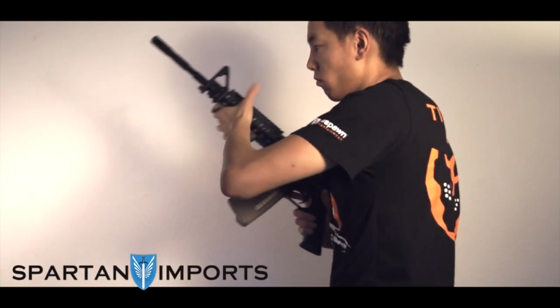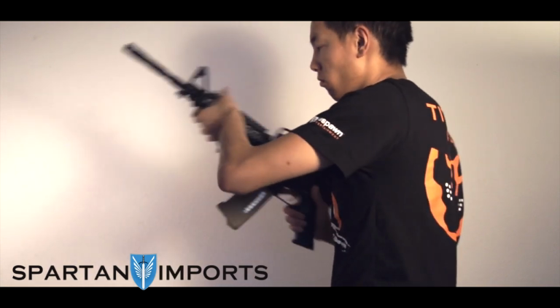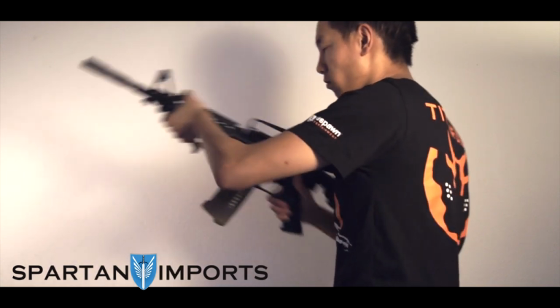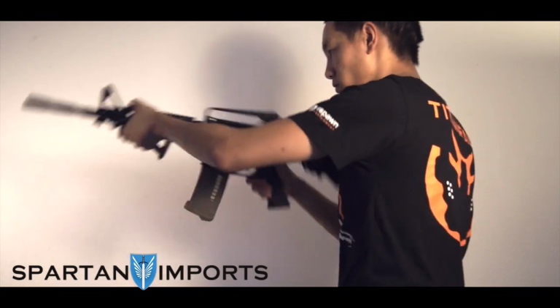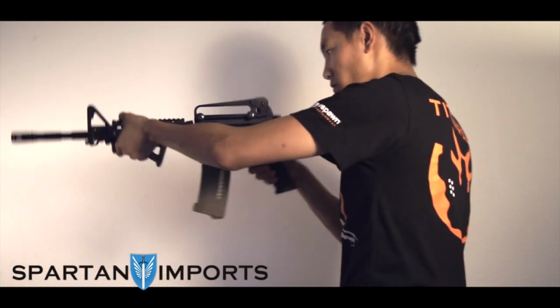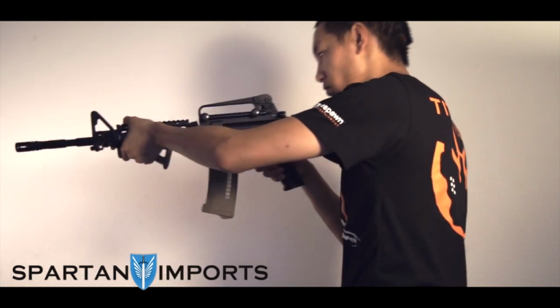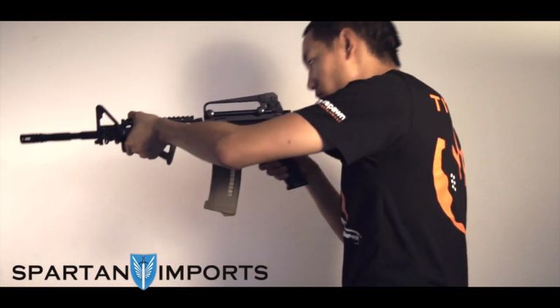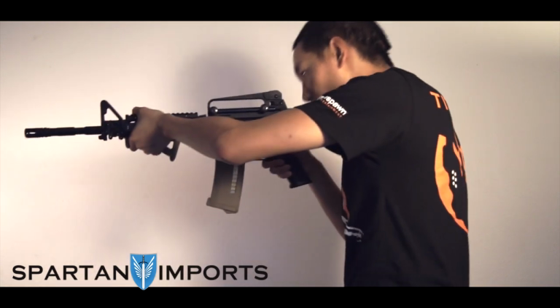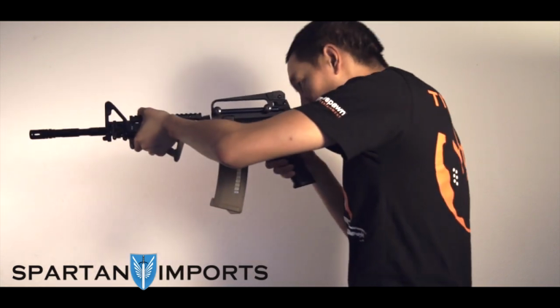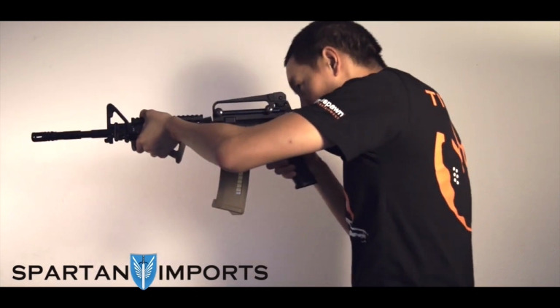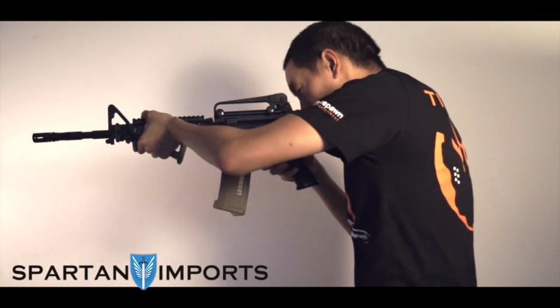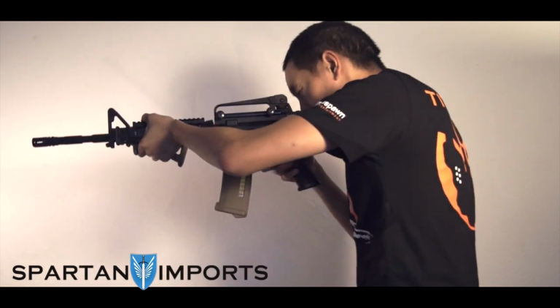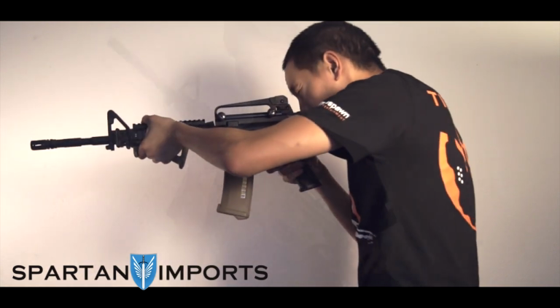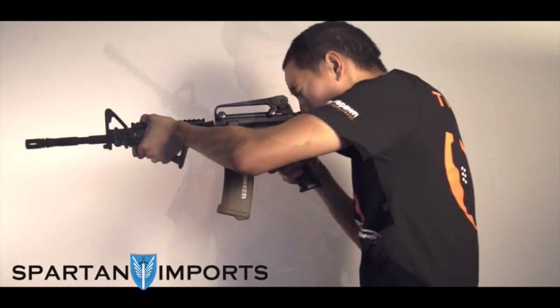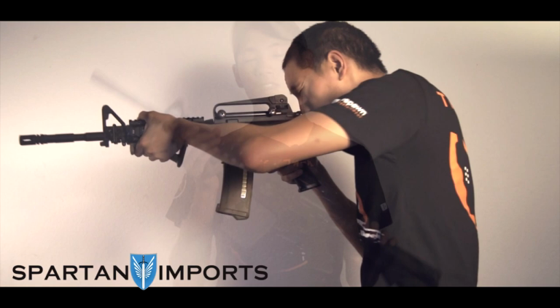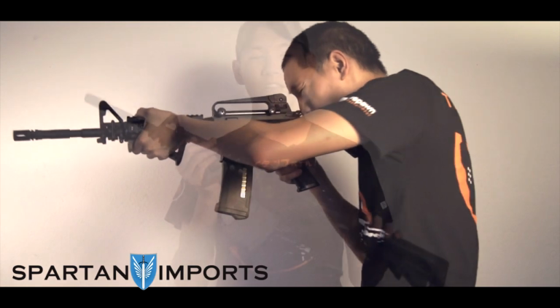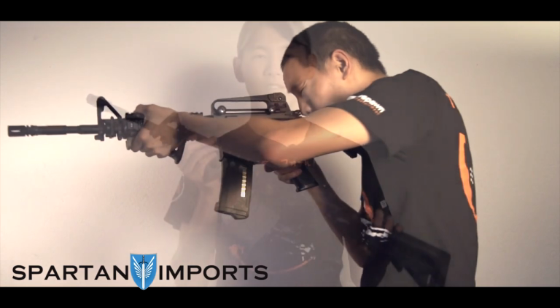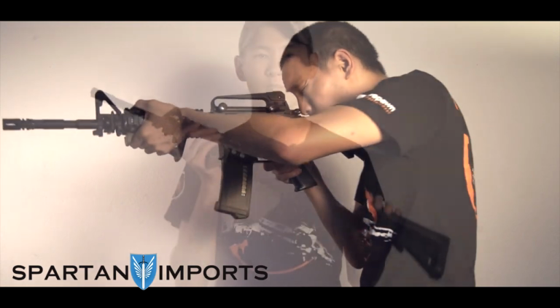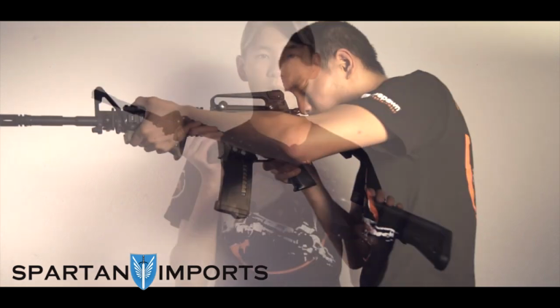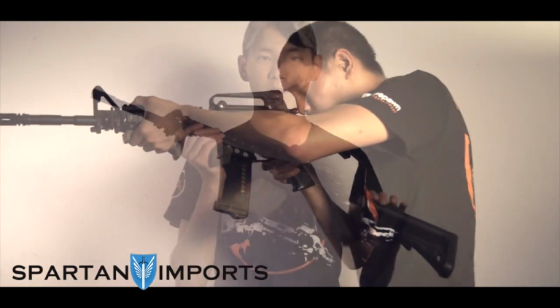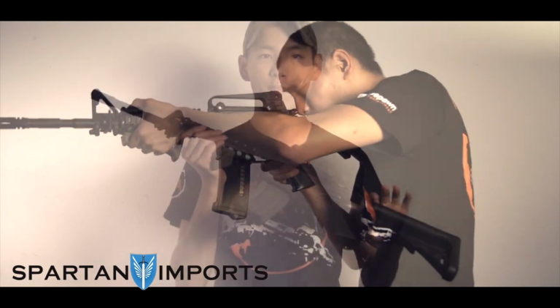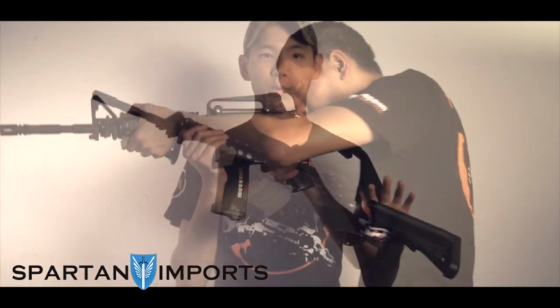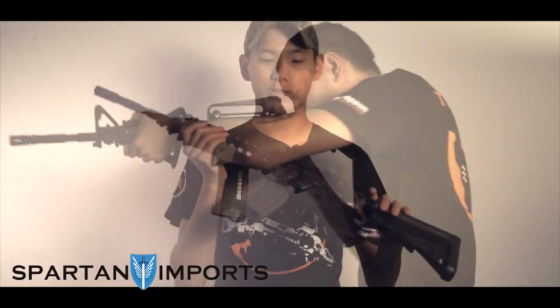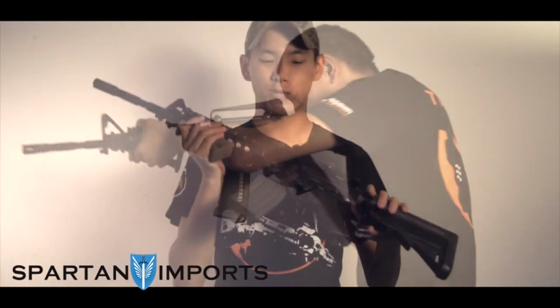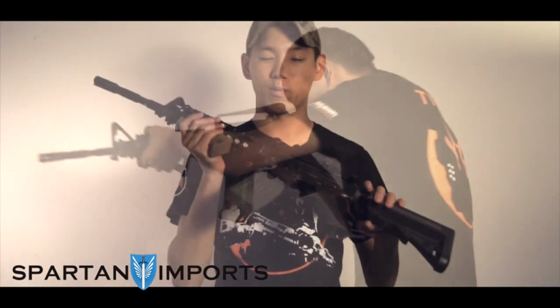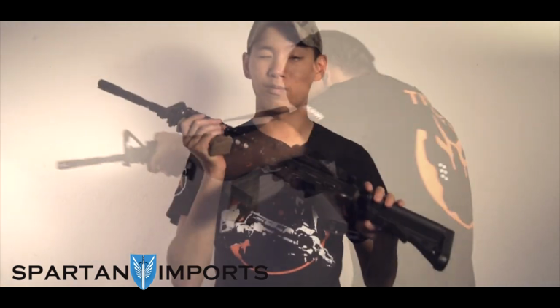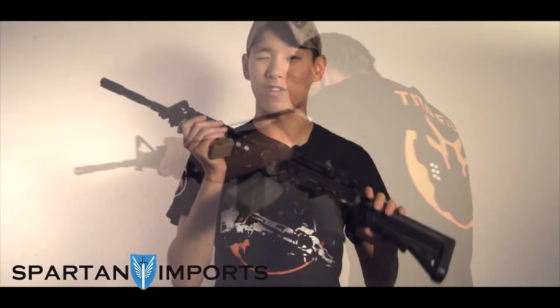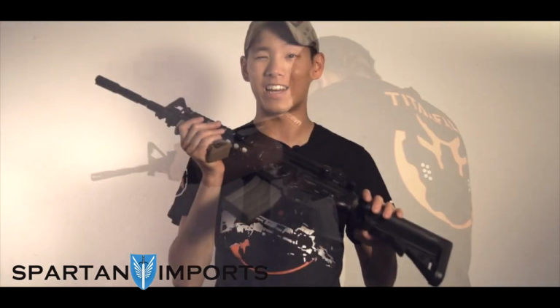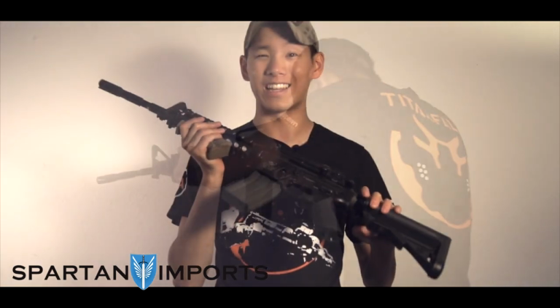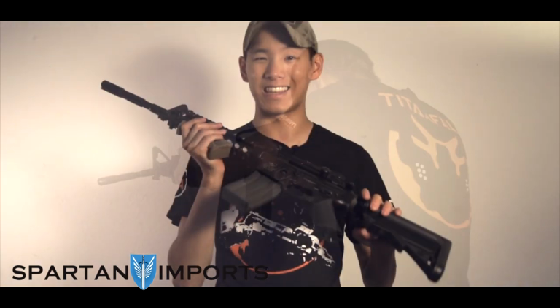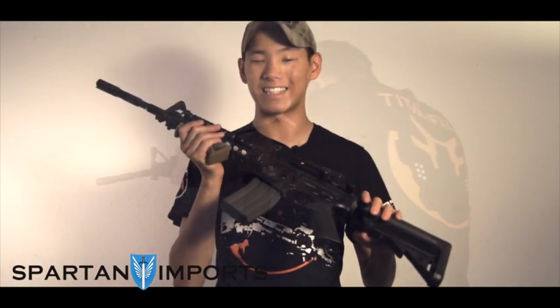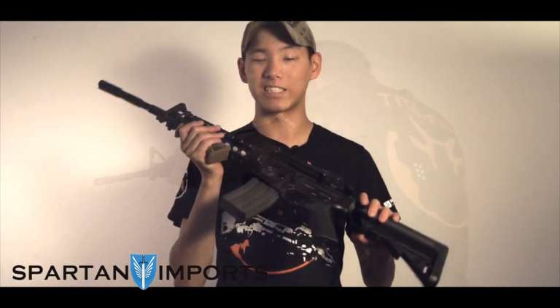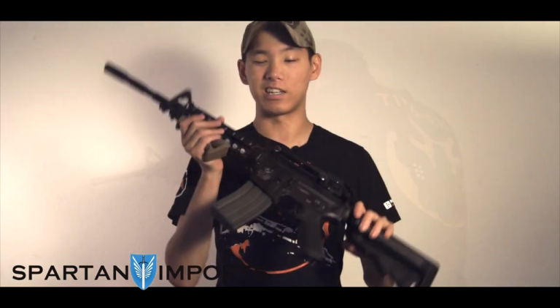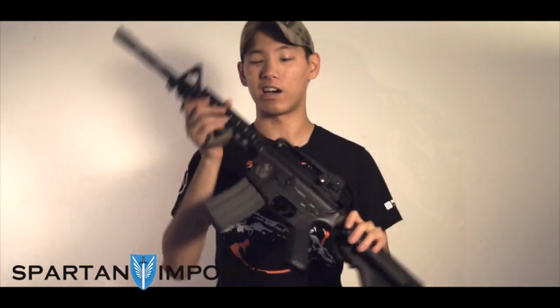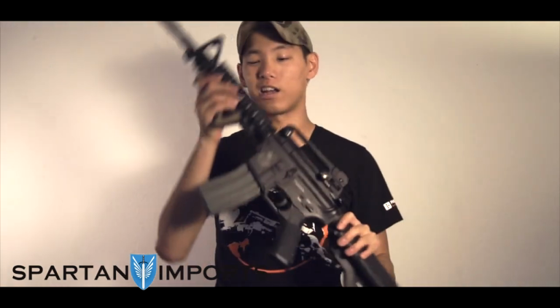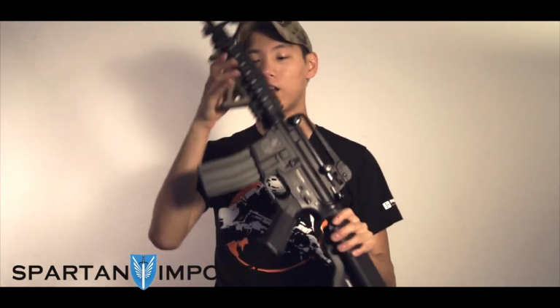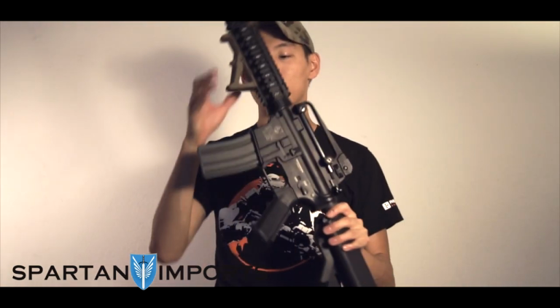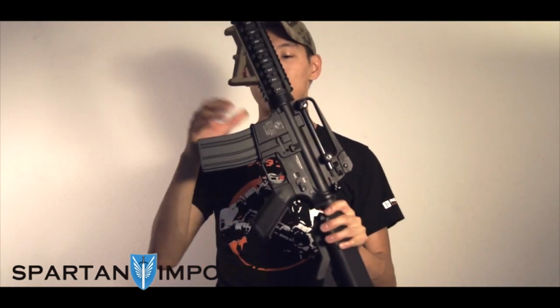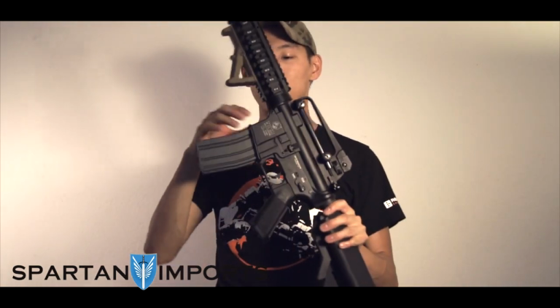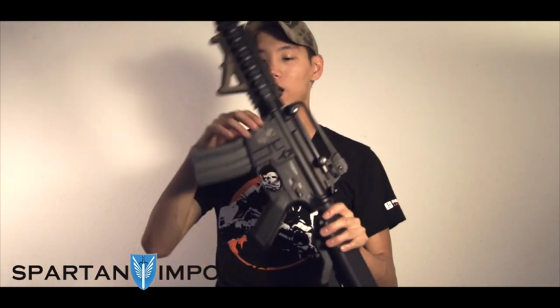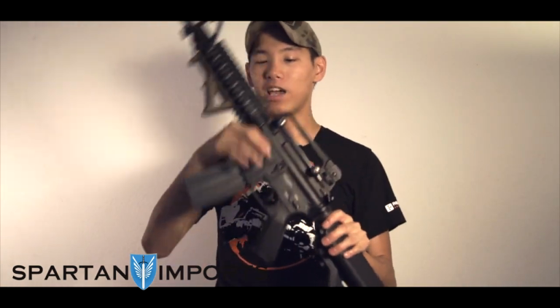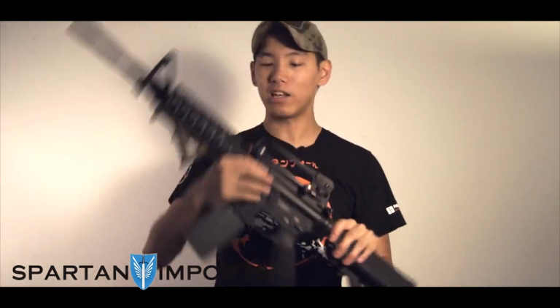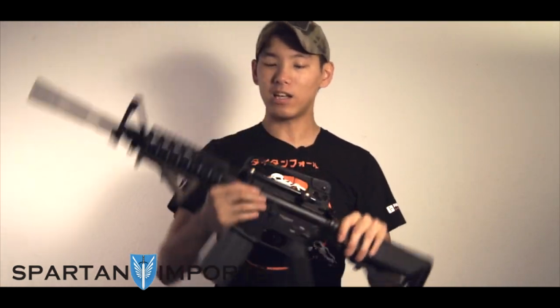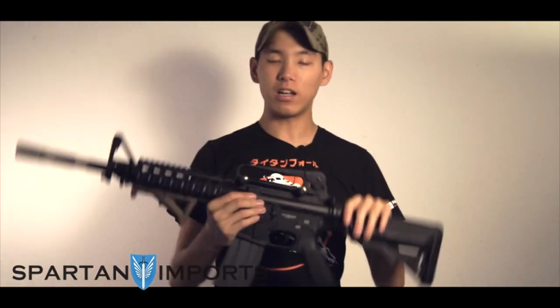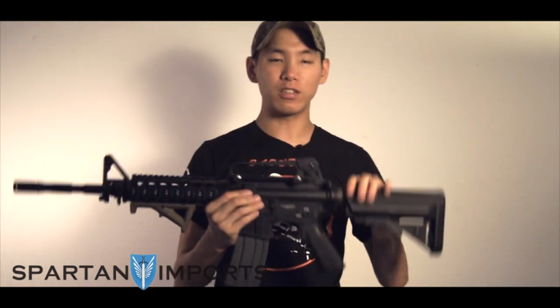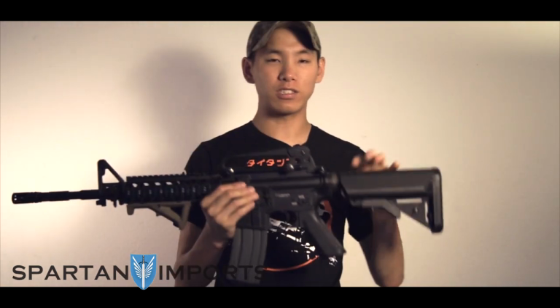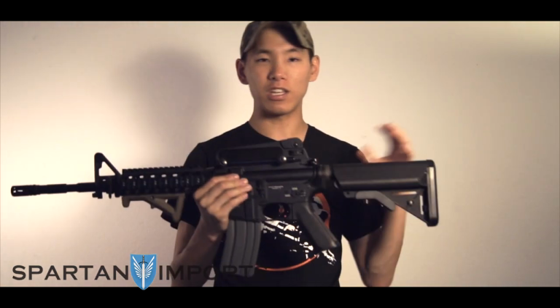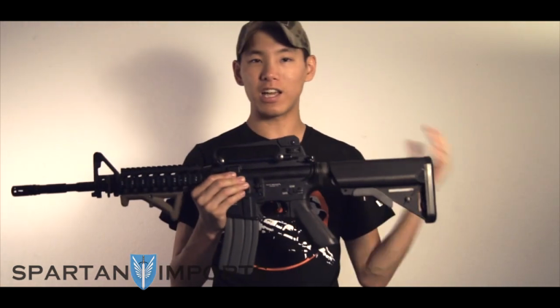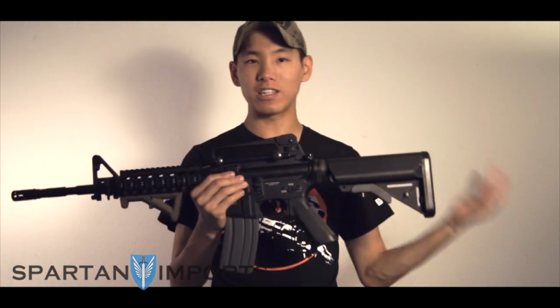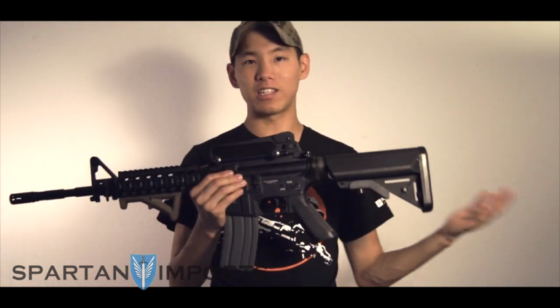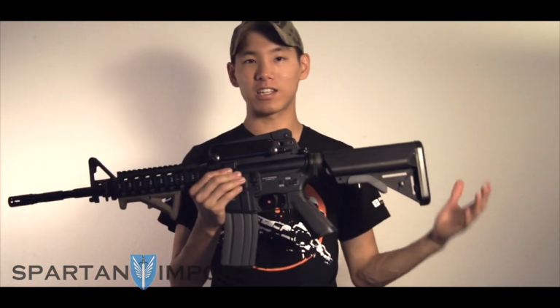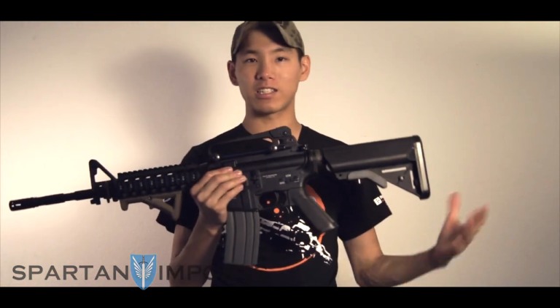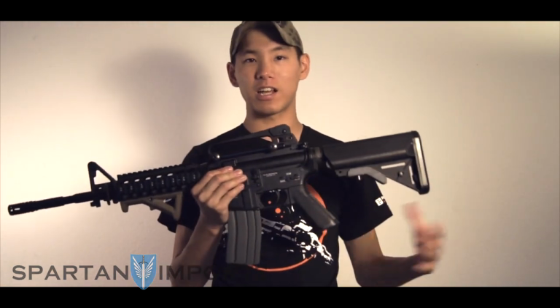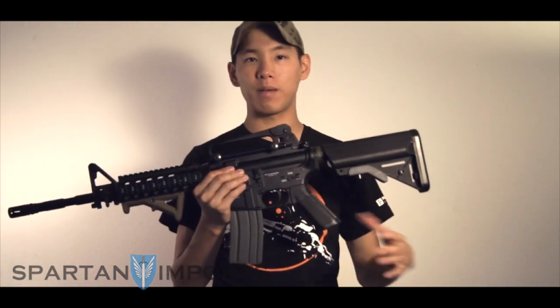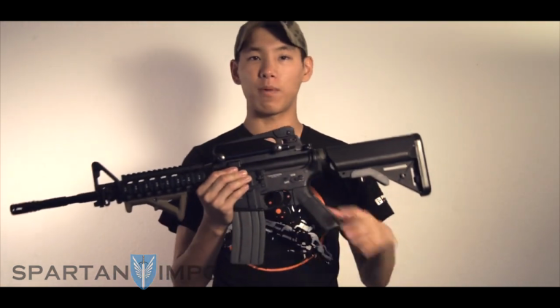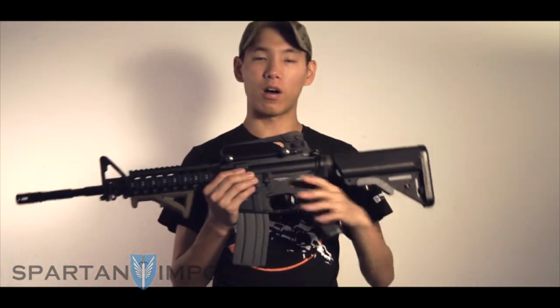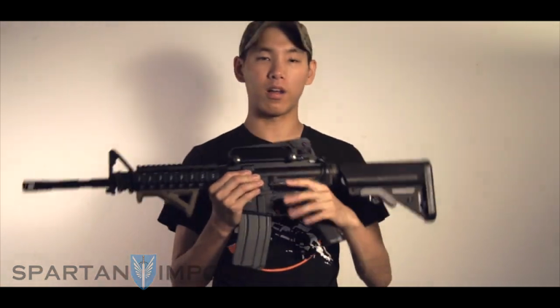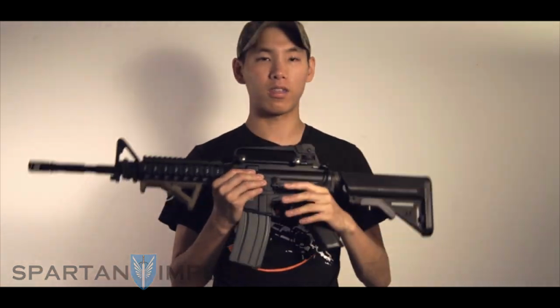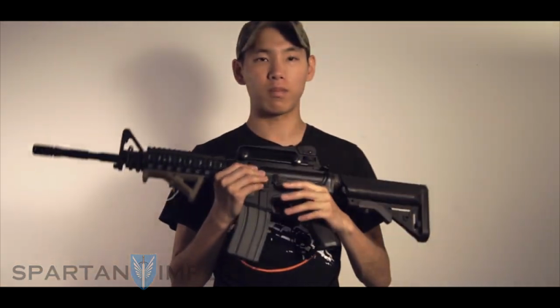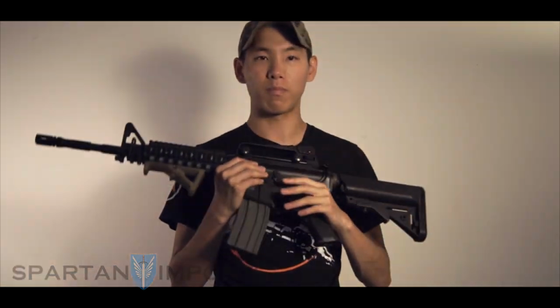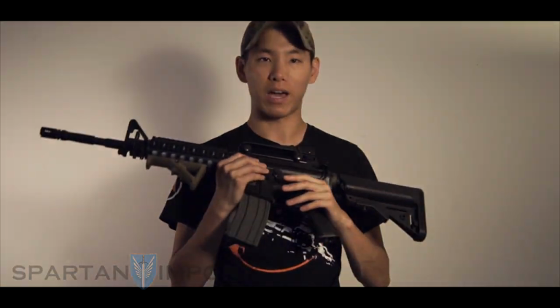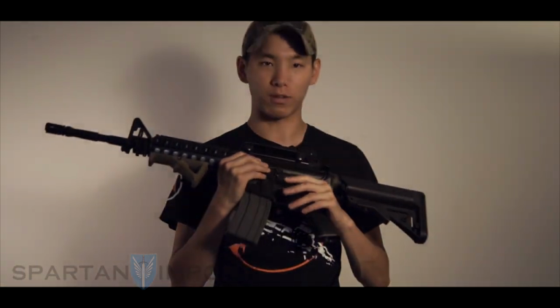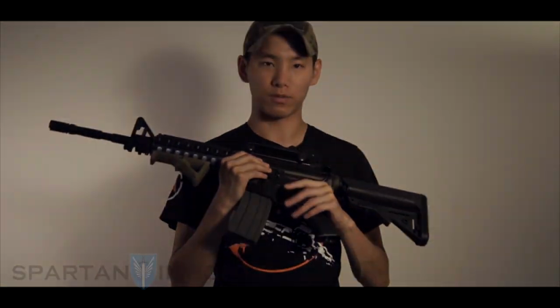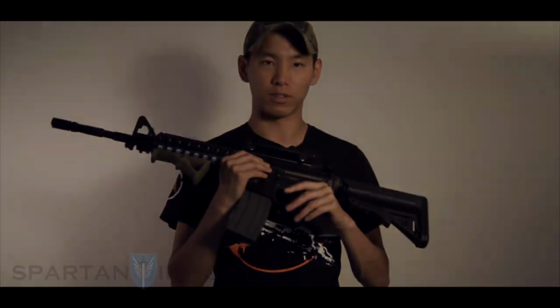Make sure you guys check it out. Big thanks to Spartan Imports for providing this gun, and I'll see you guys next time on the Battlefield.